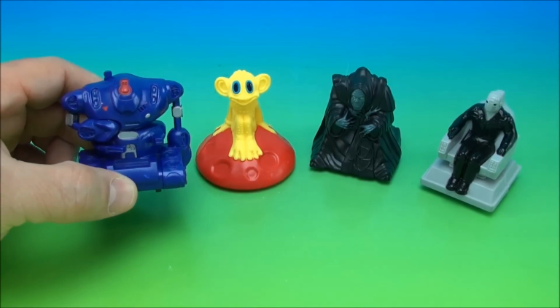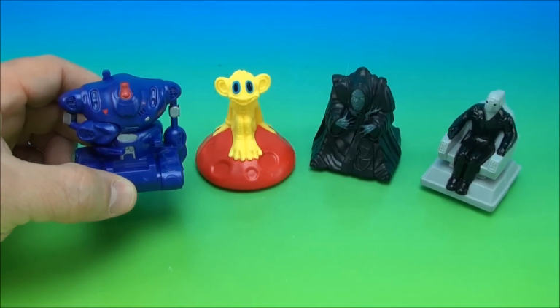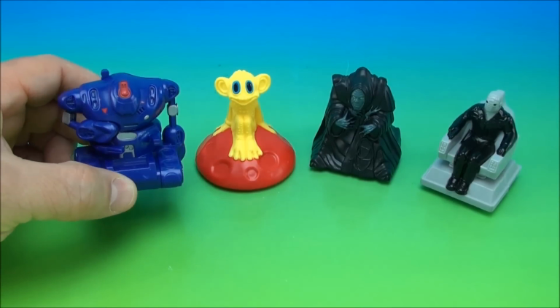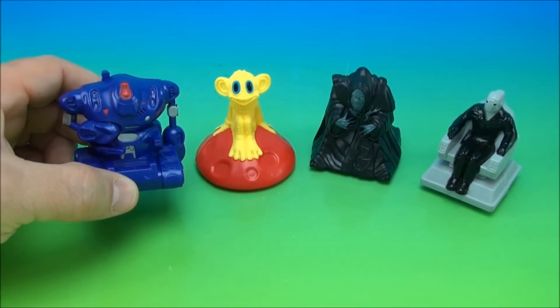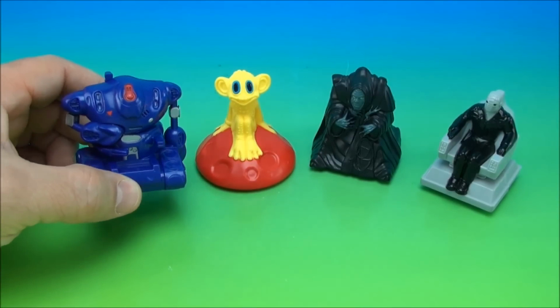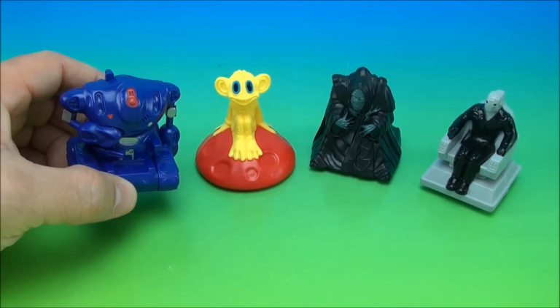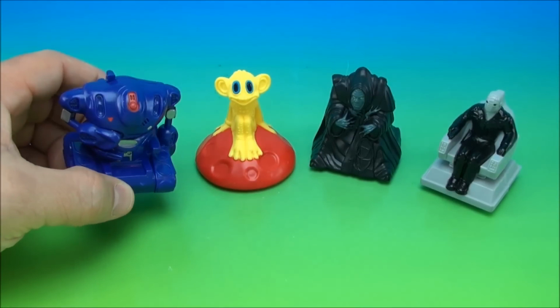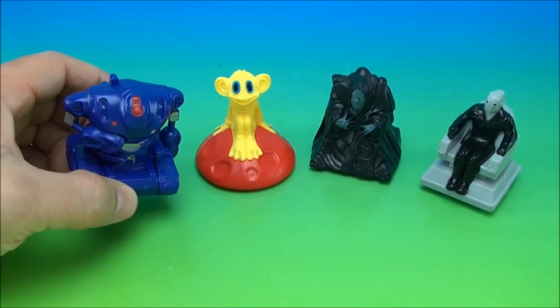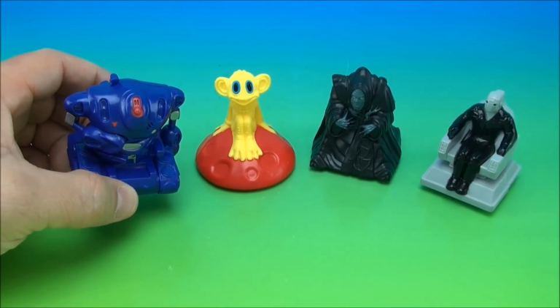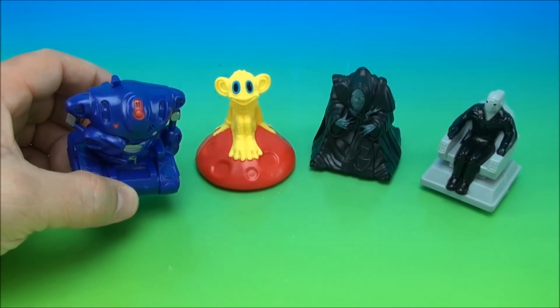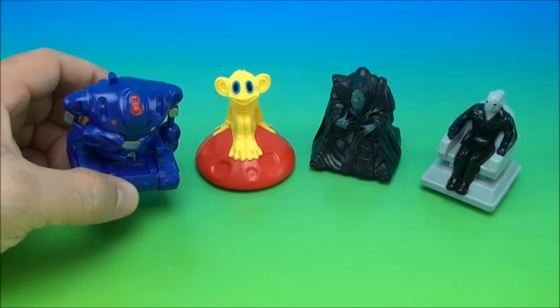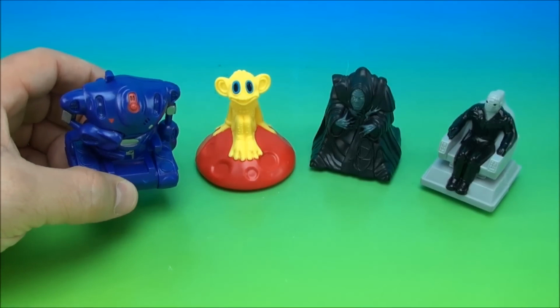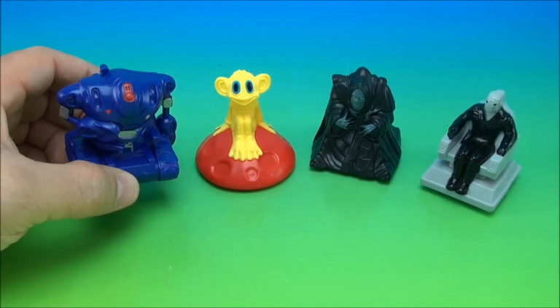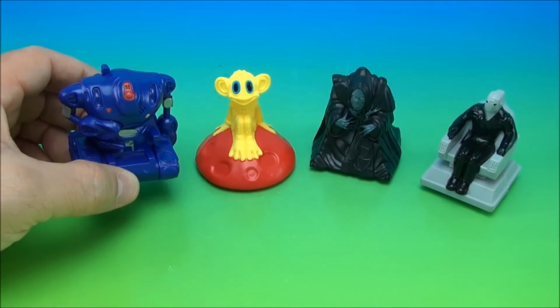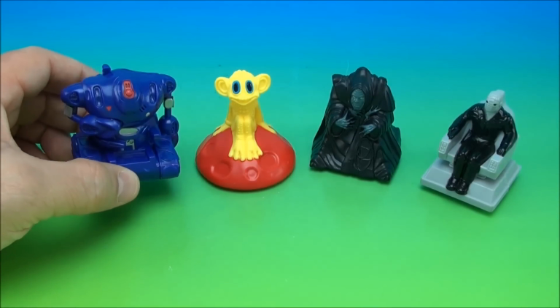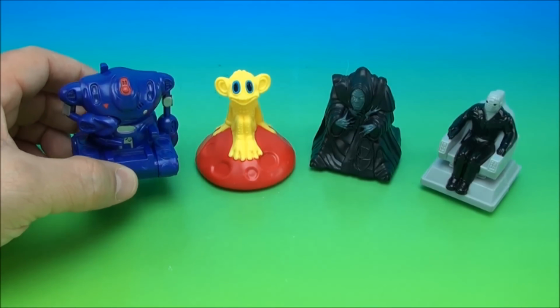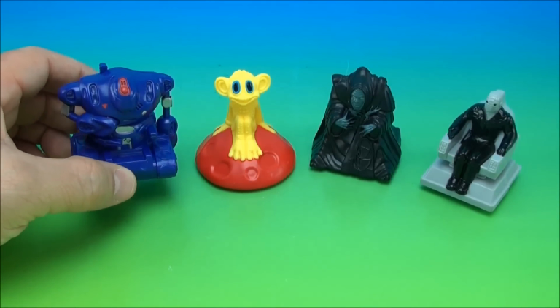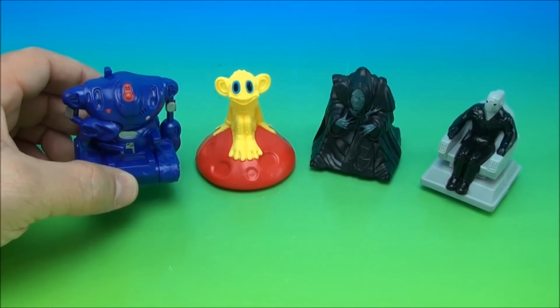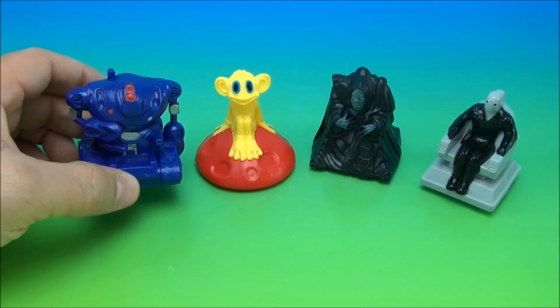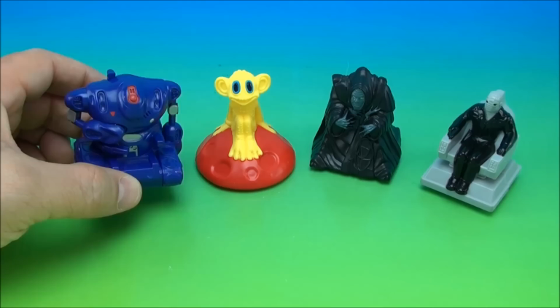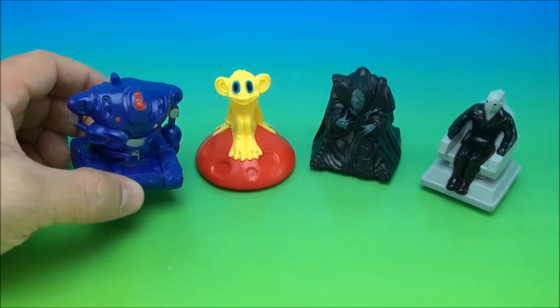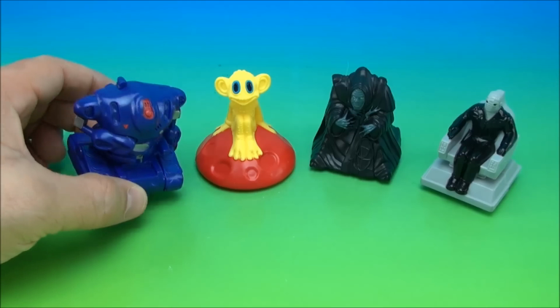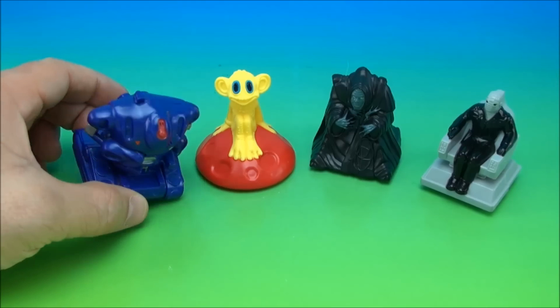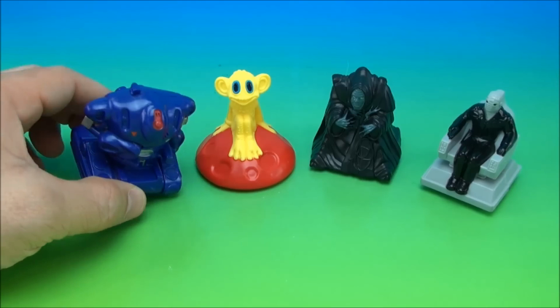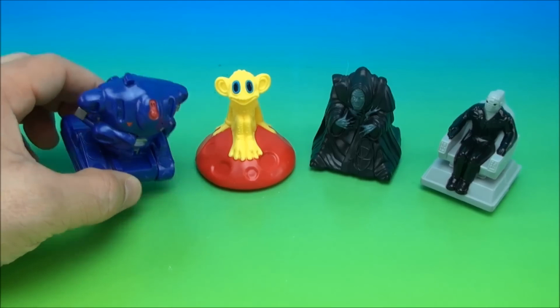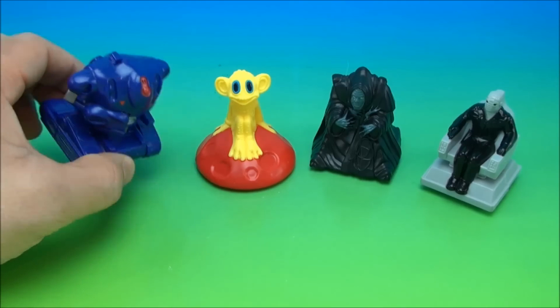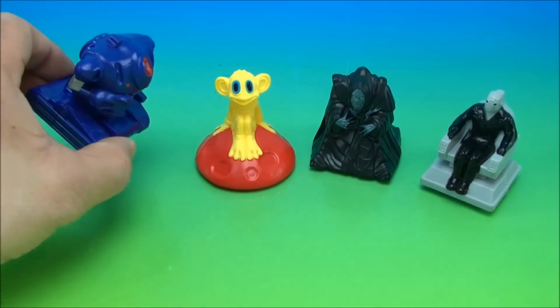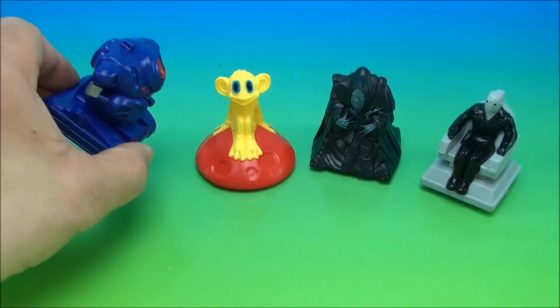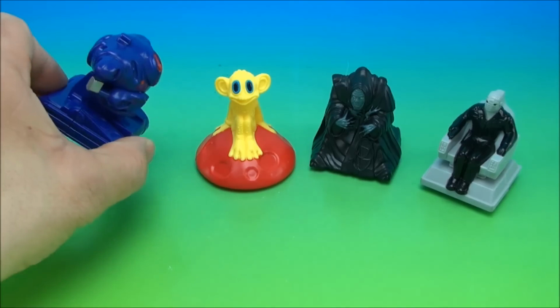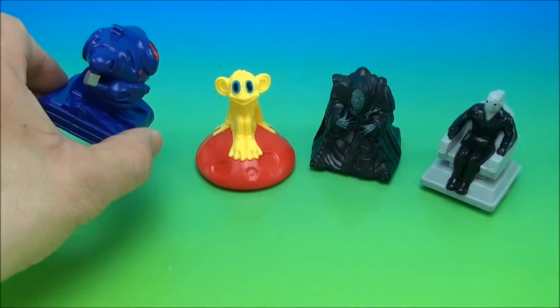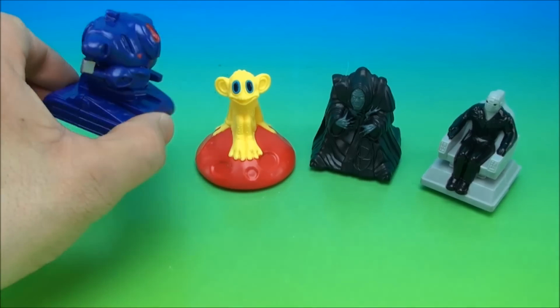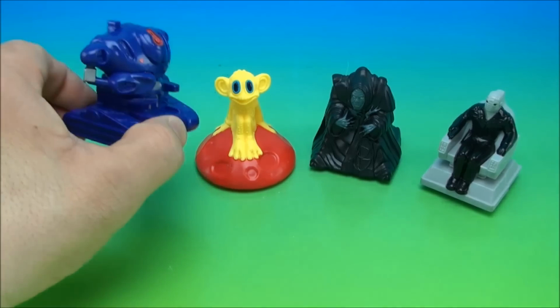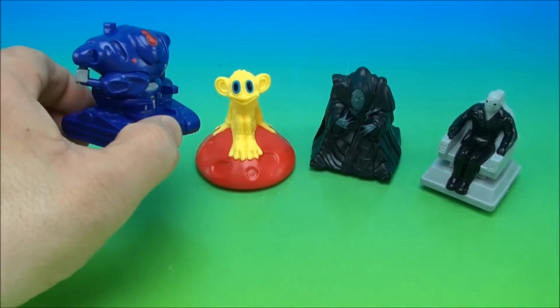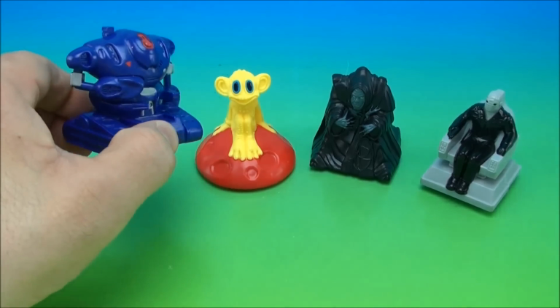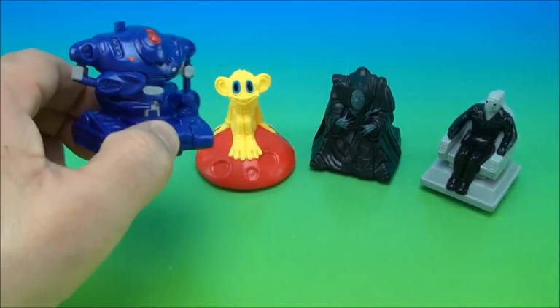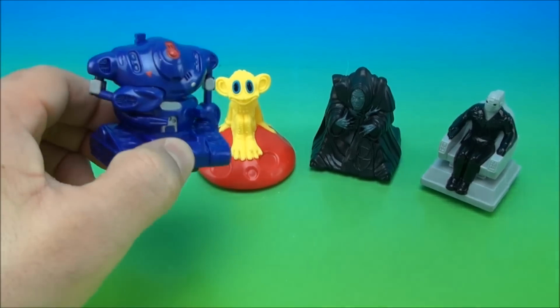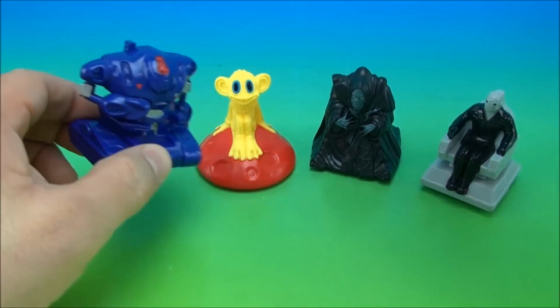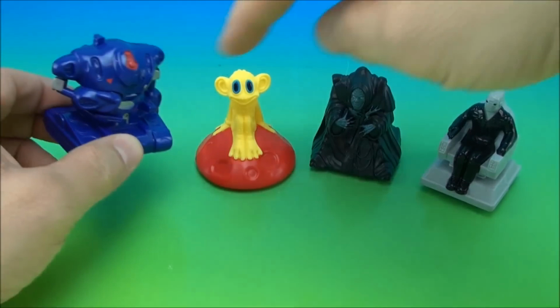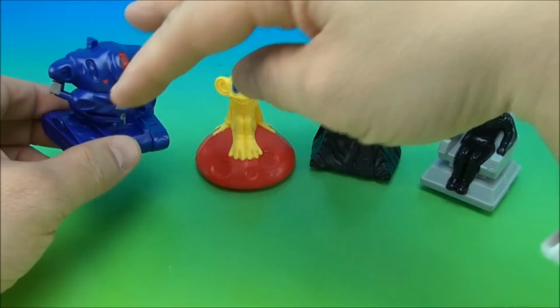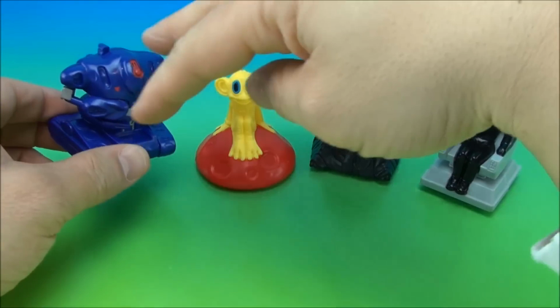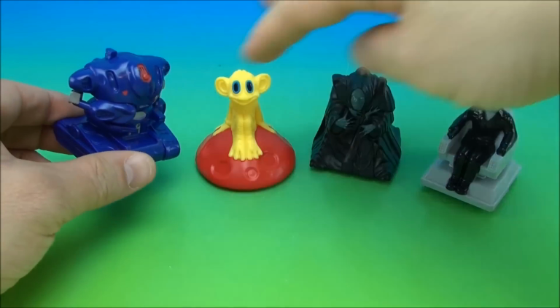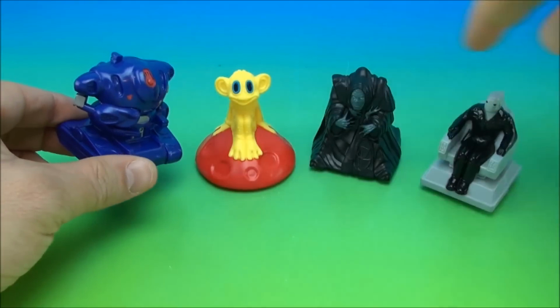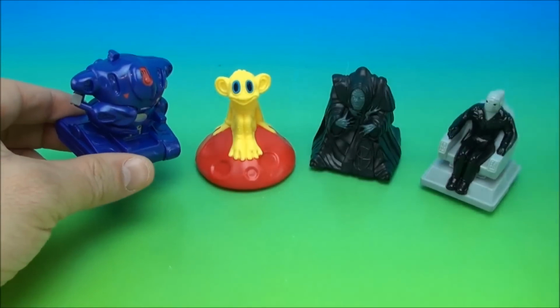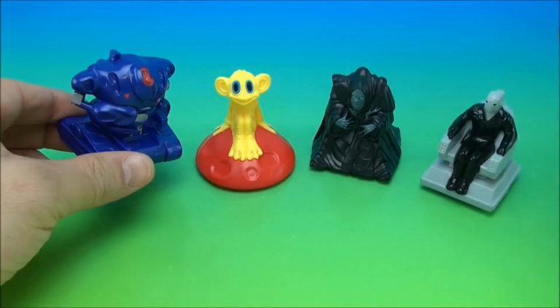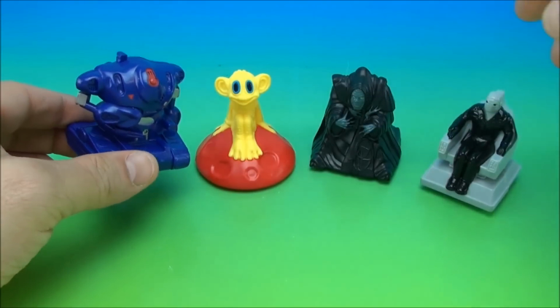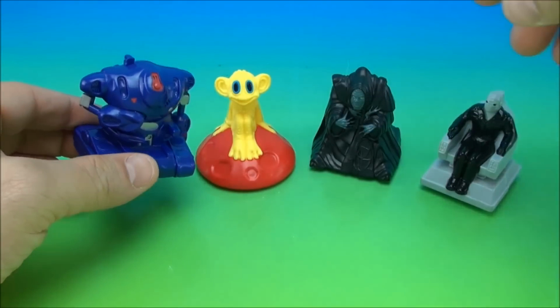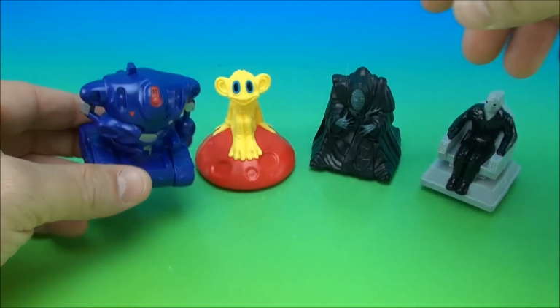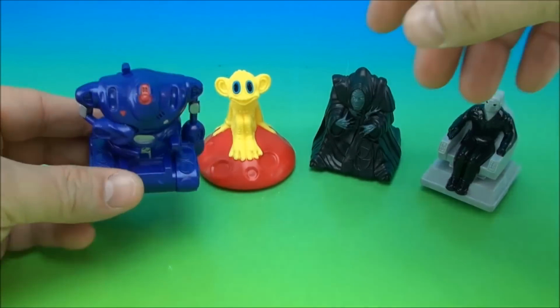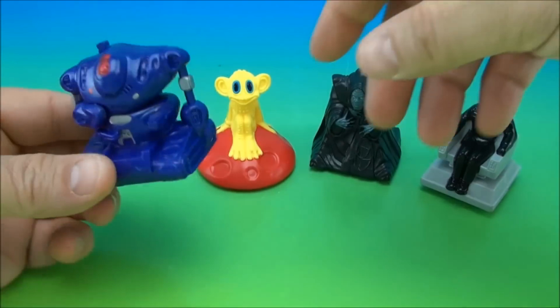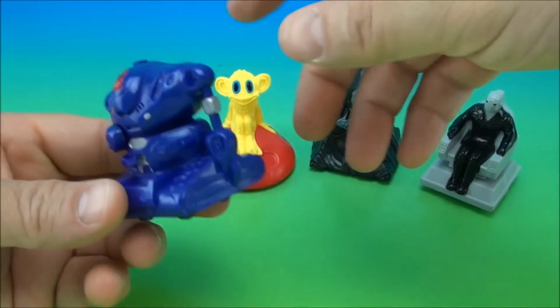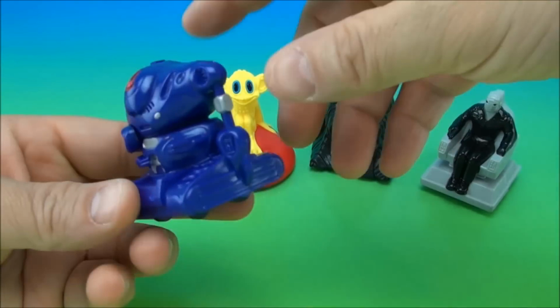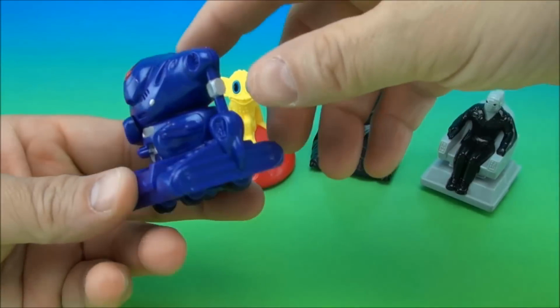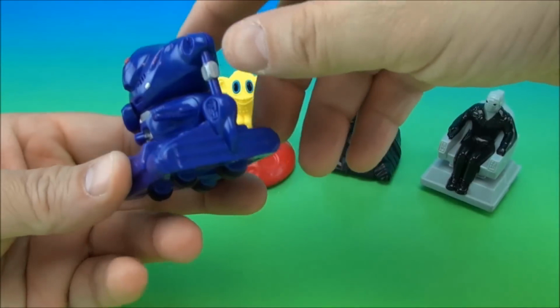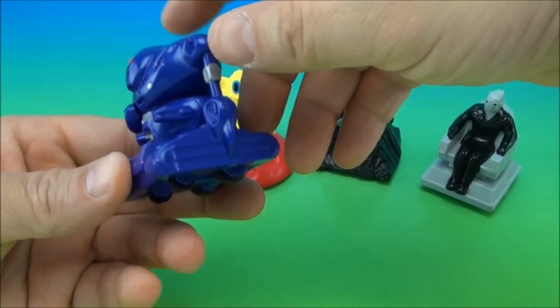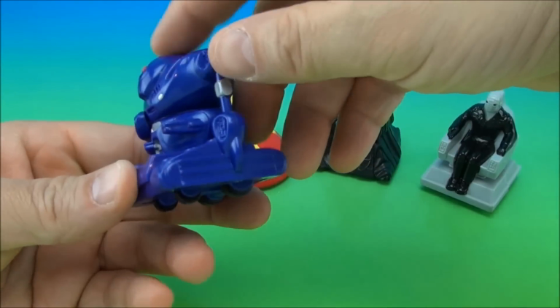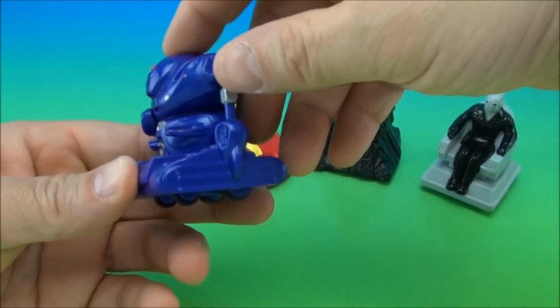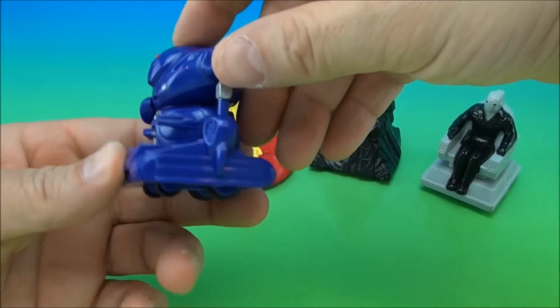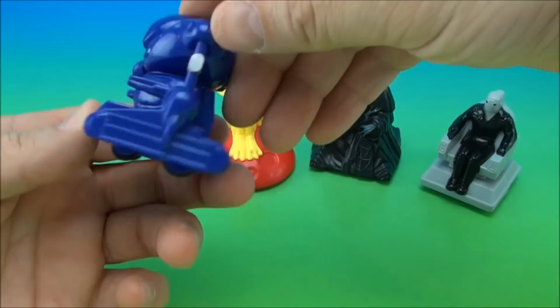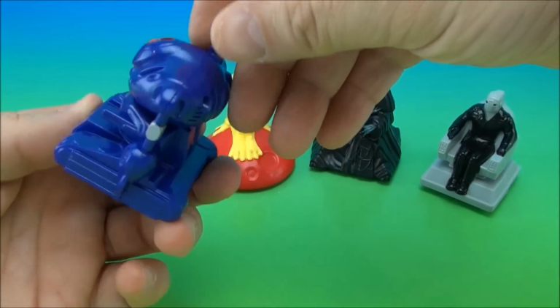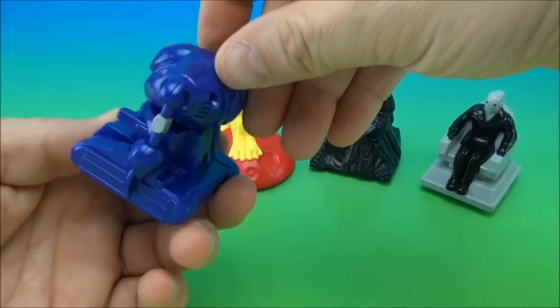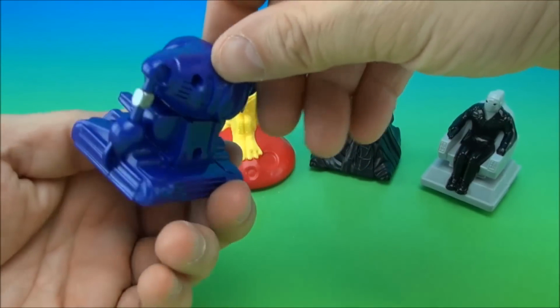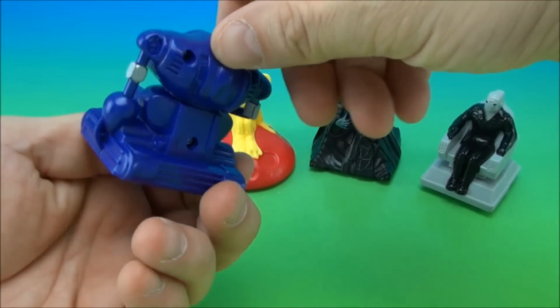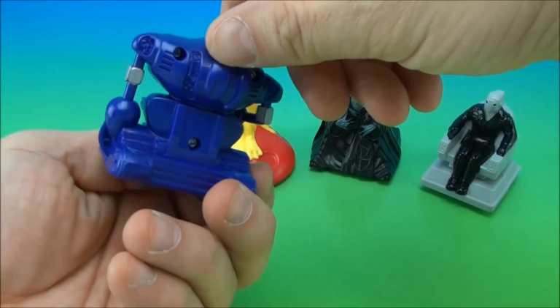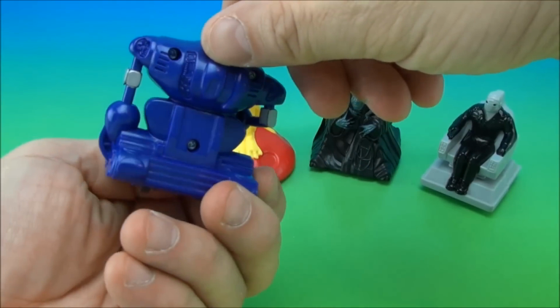They had Lost in Space in the first set. These are all pullbacks, by the way — they're just called pullbacks.